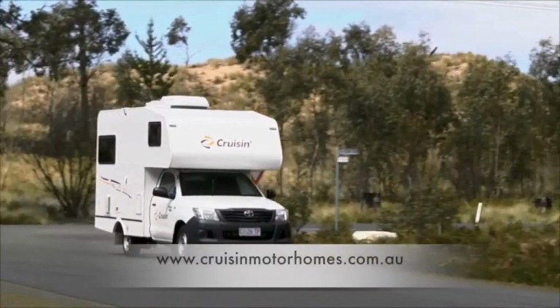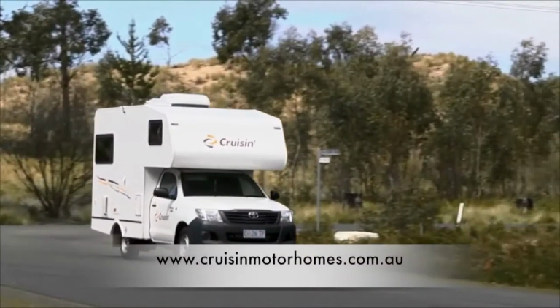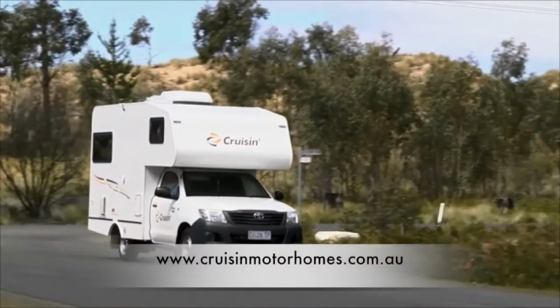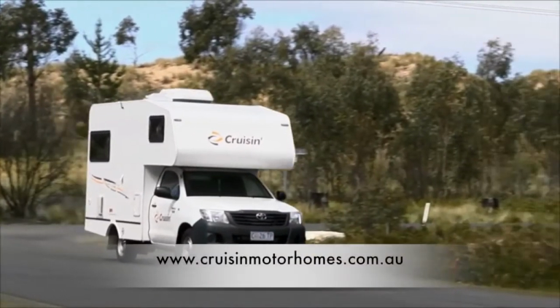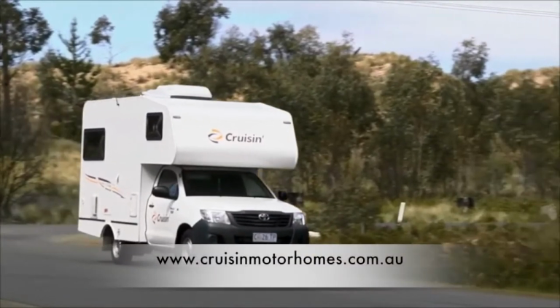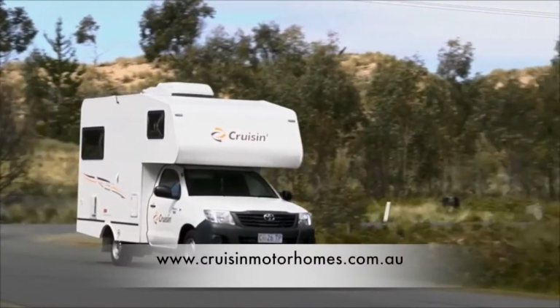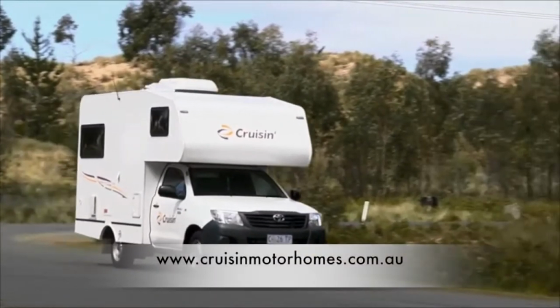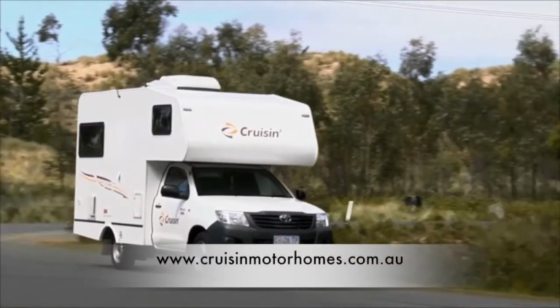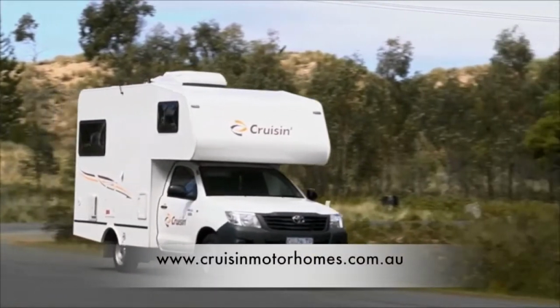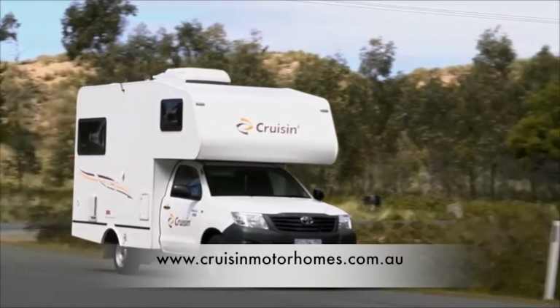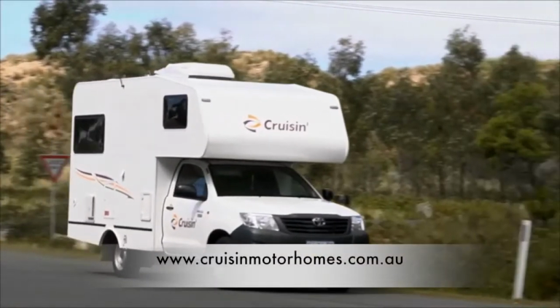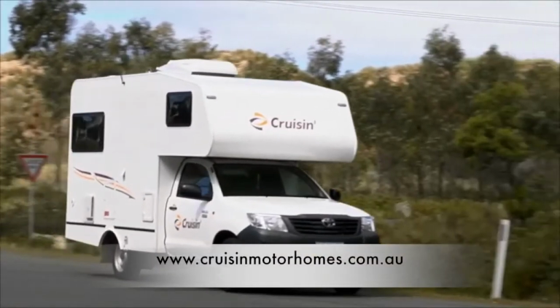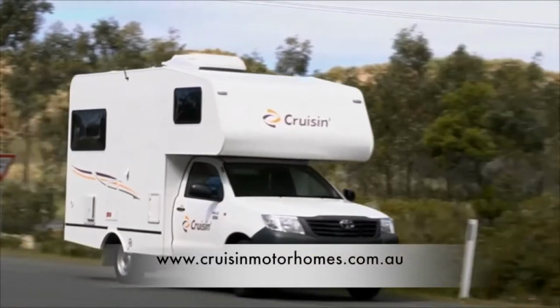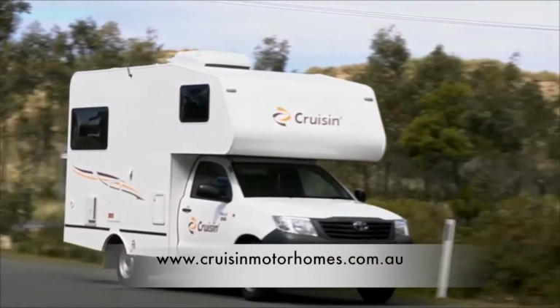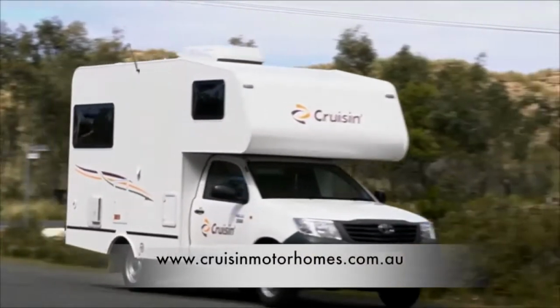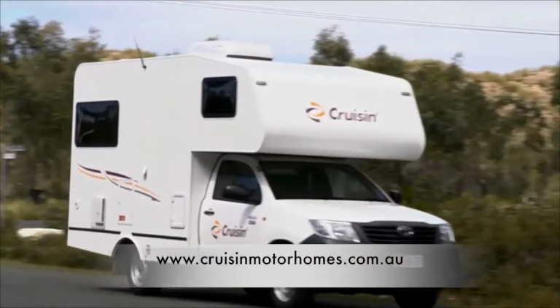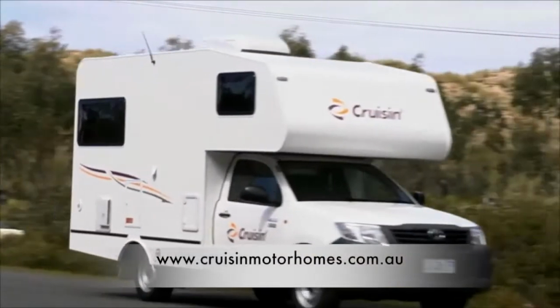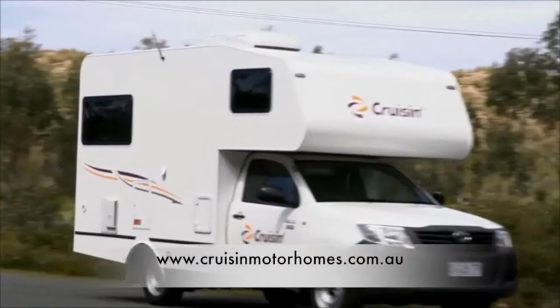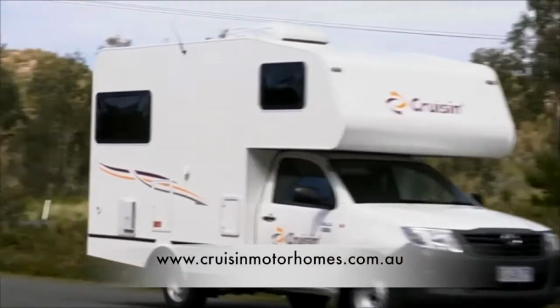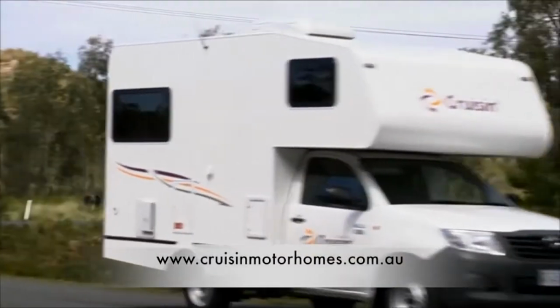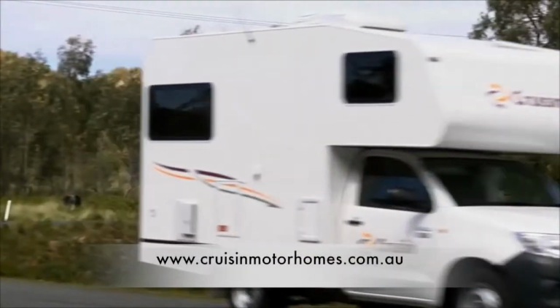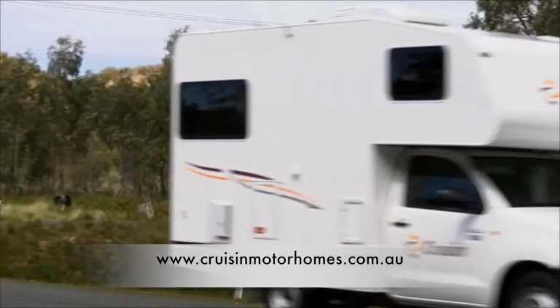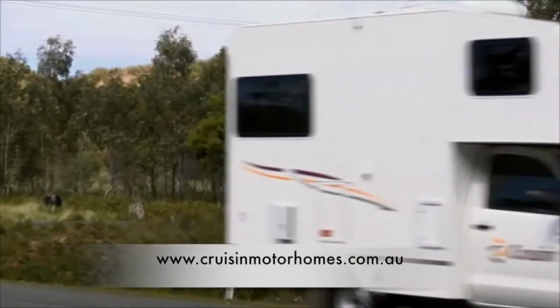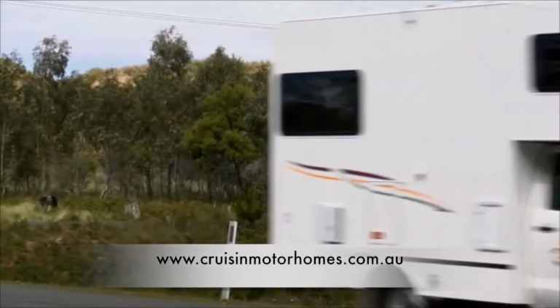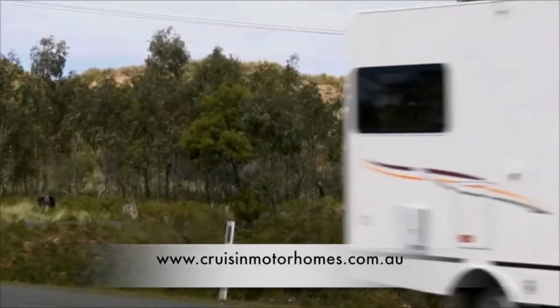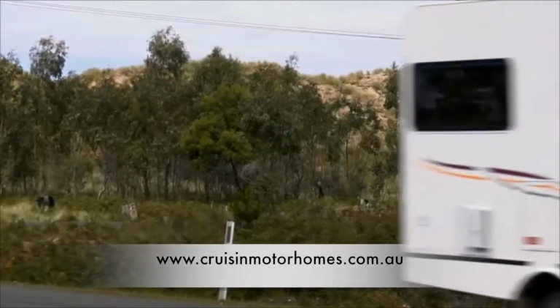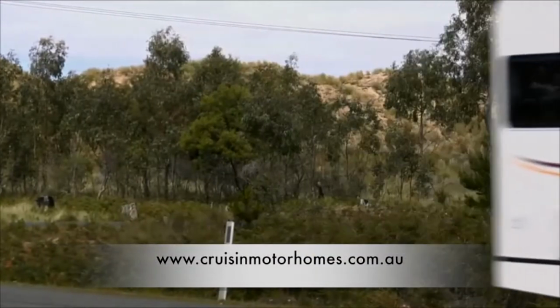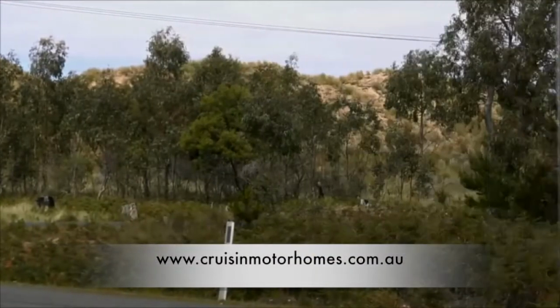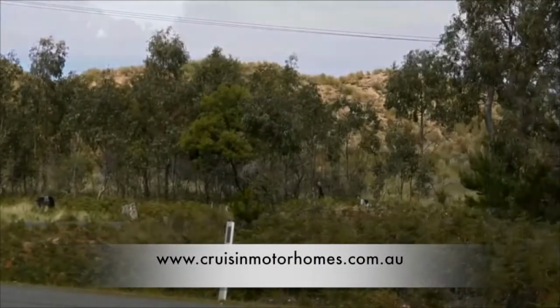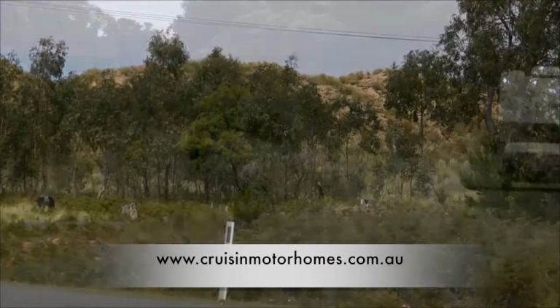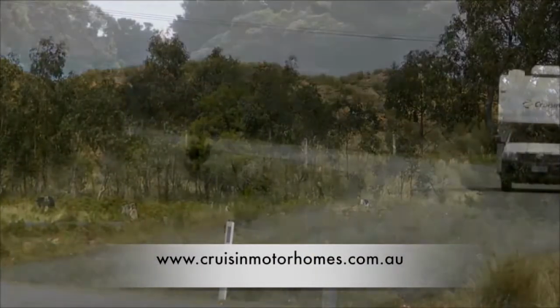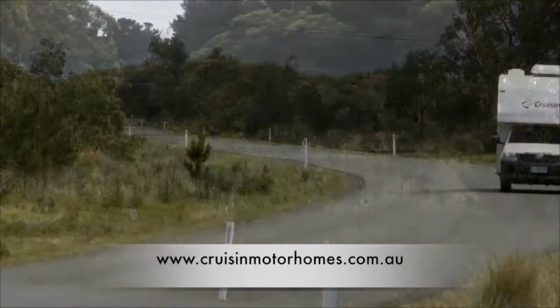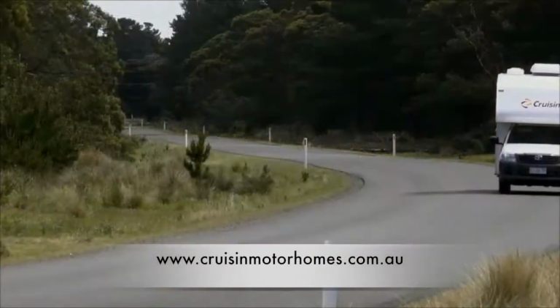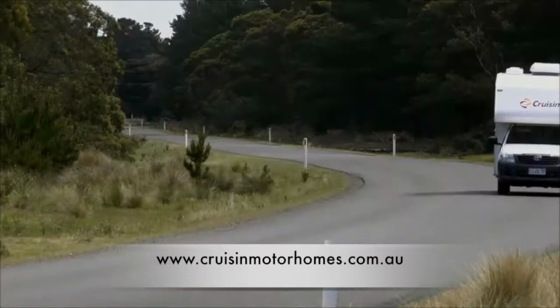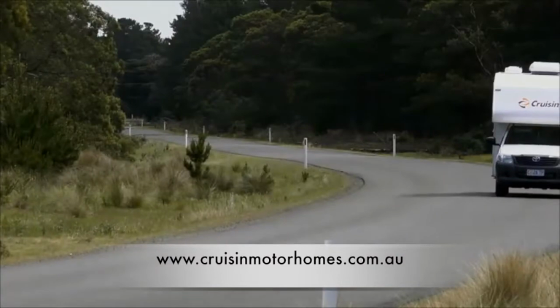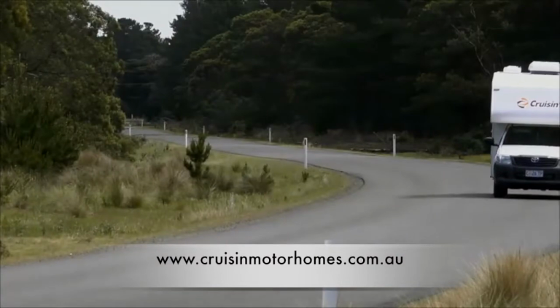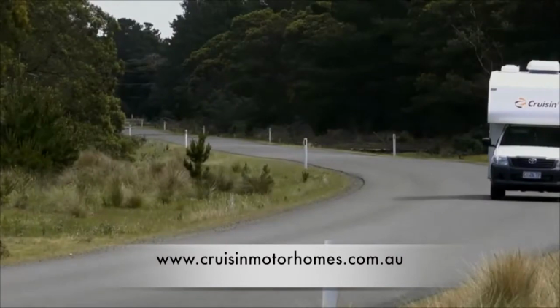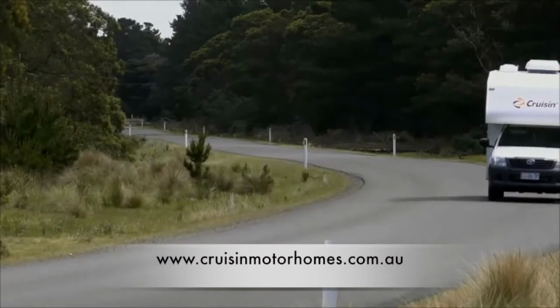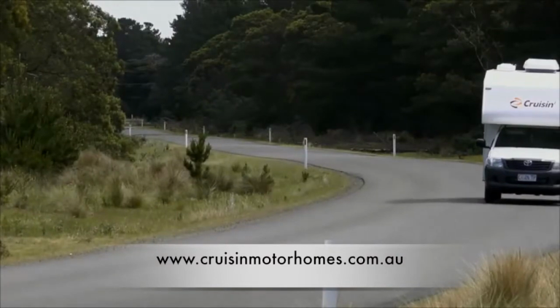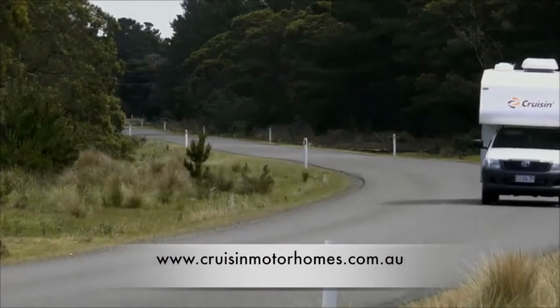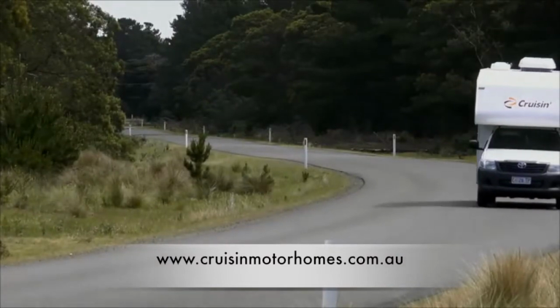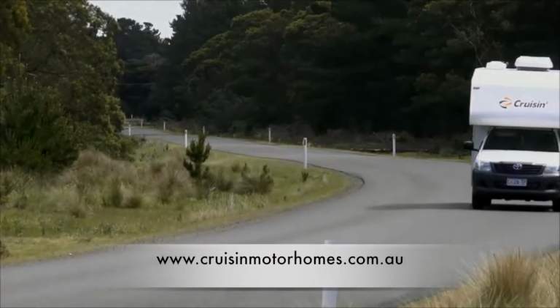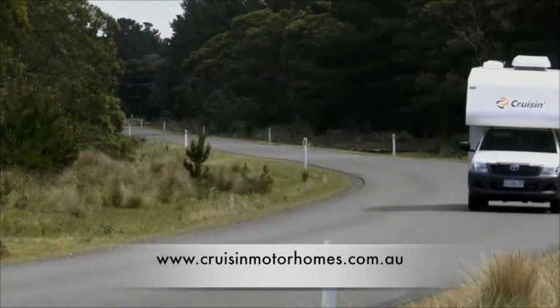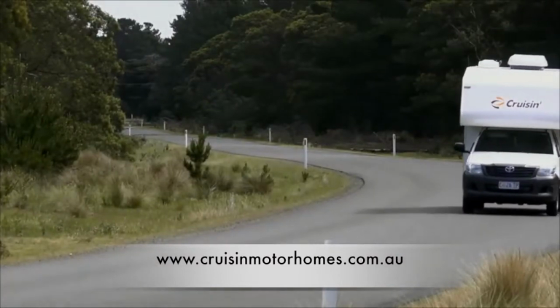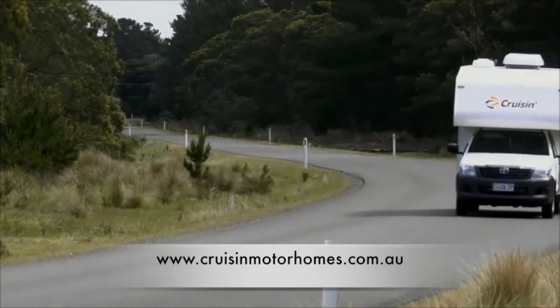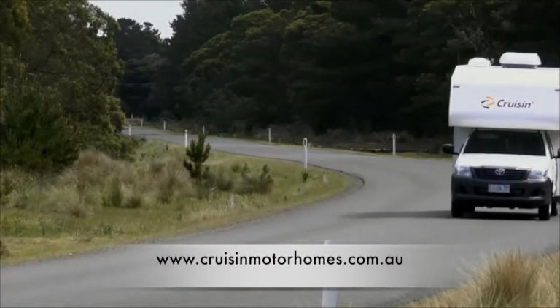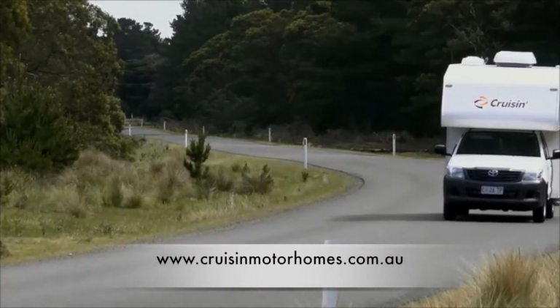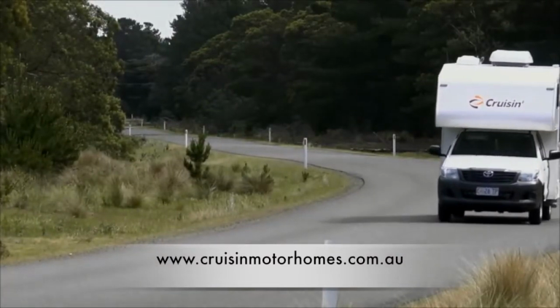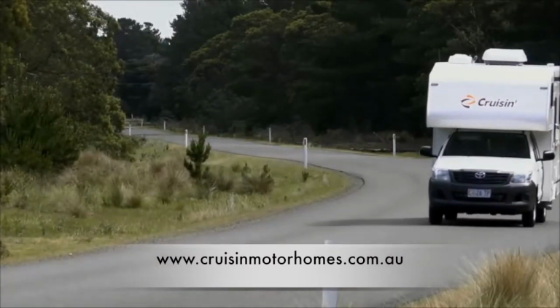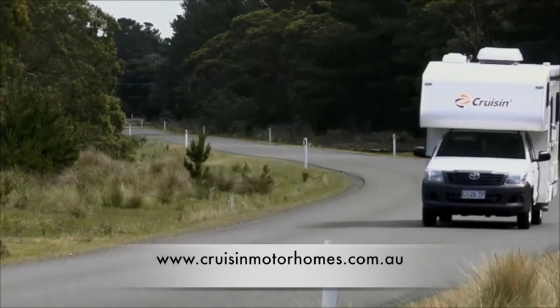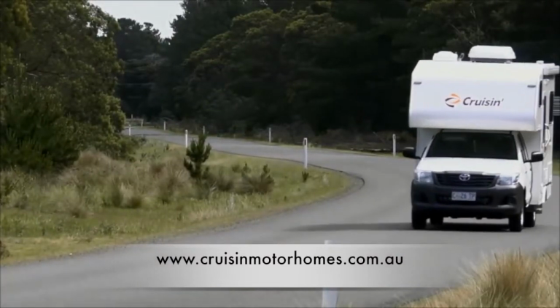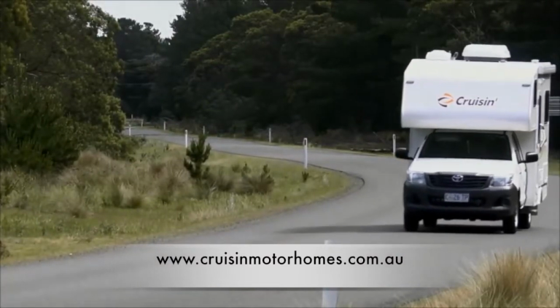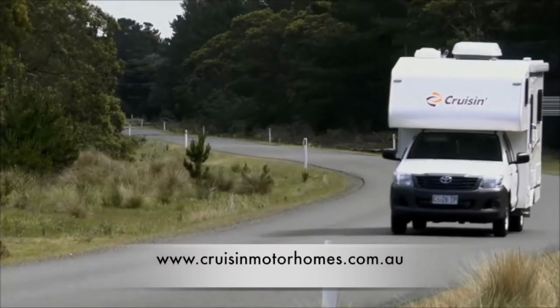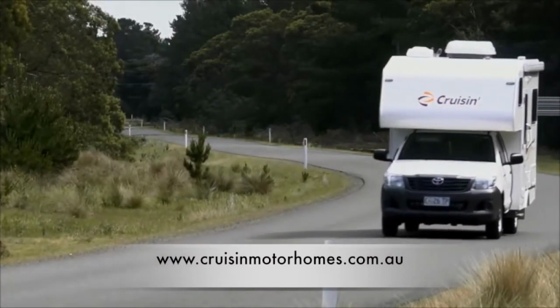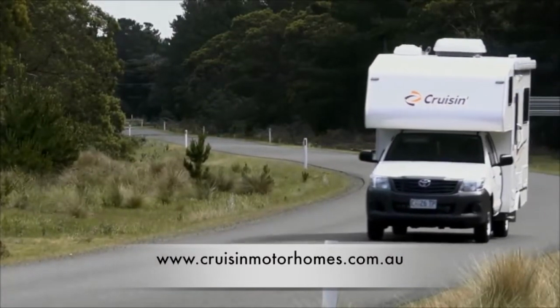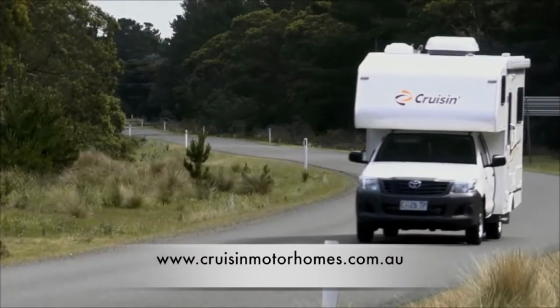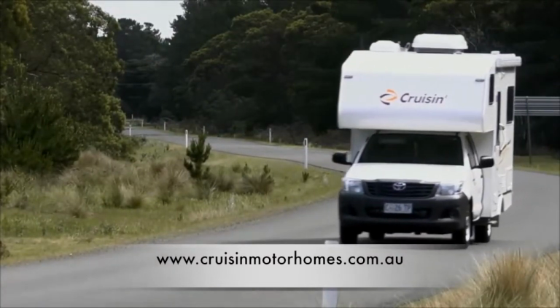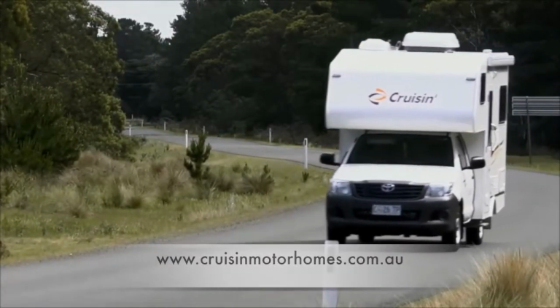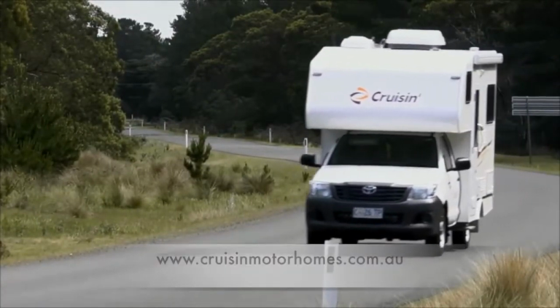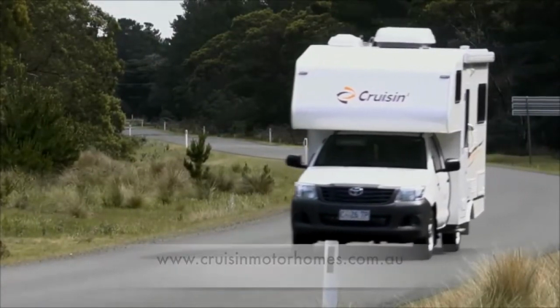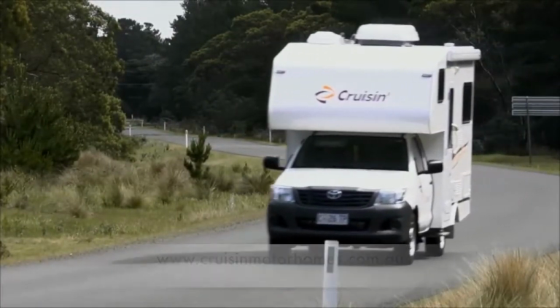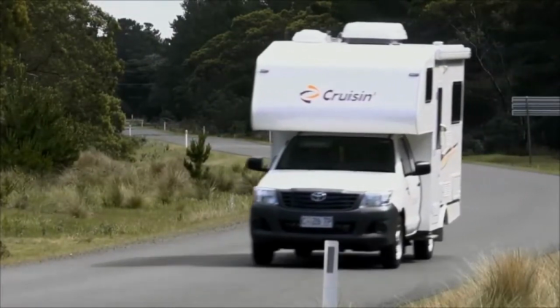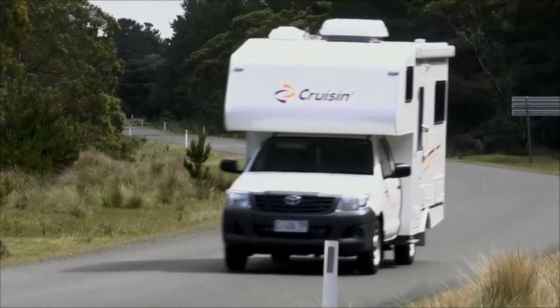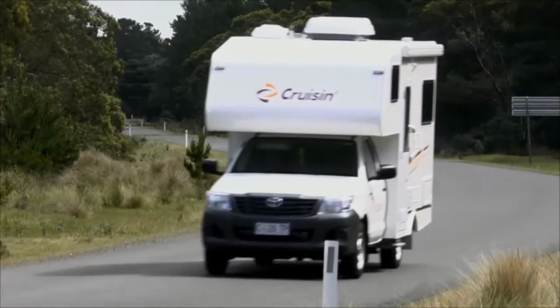Thank you for choosing to travel with us here at Cruisin. We hope you enjoy your stay and look forward to seeing you again soon.